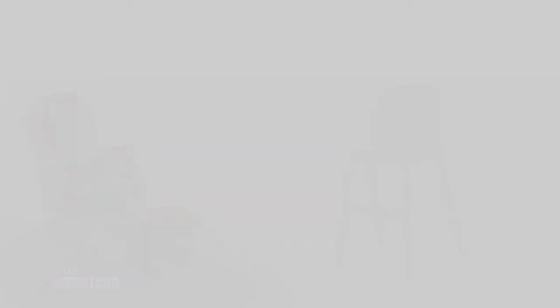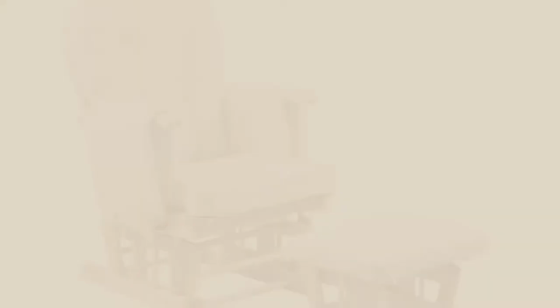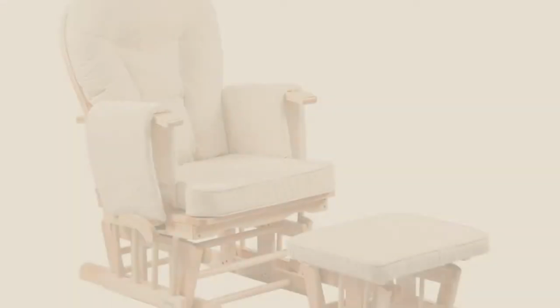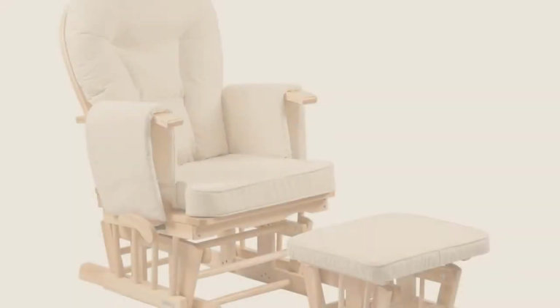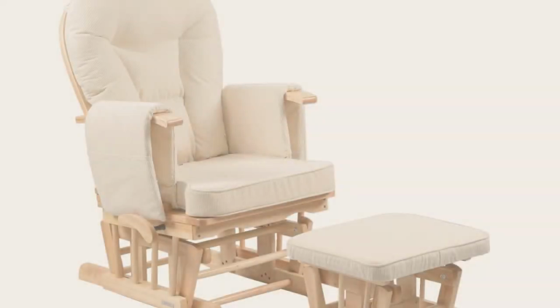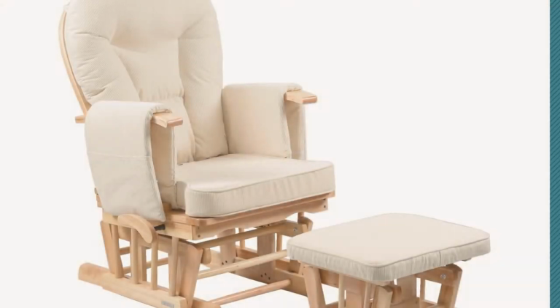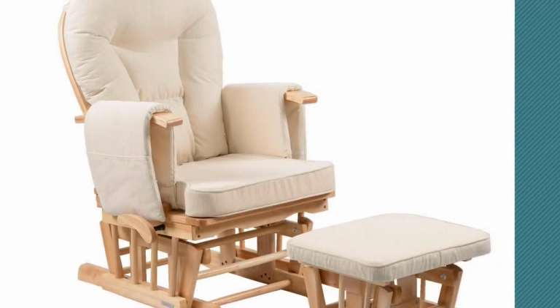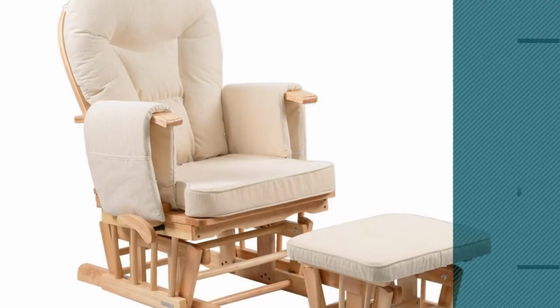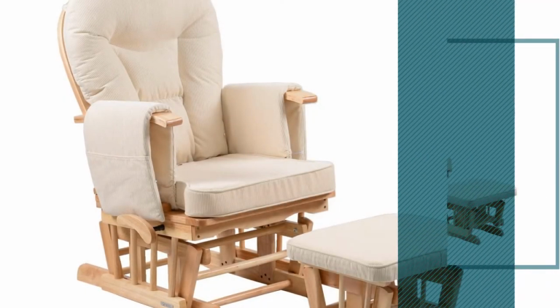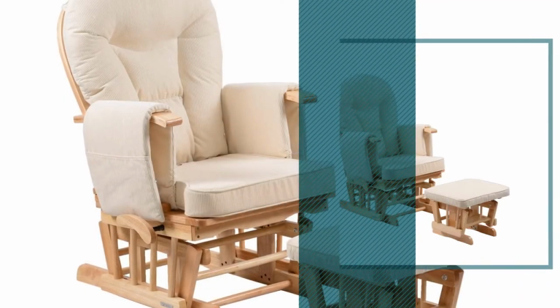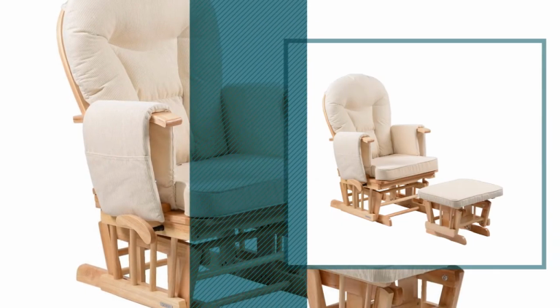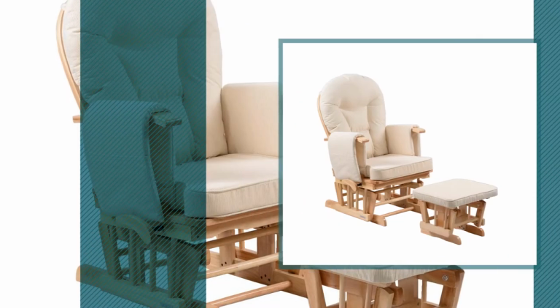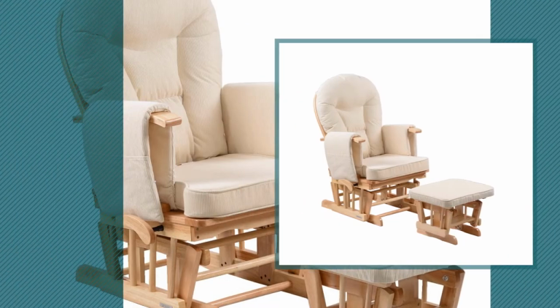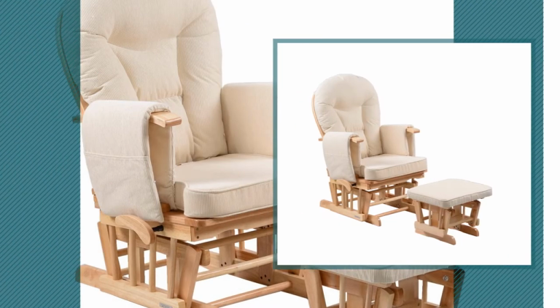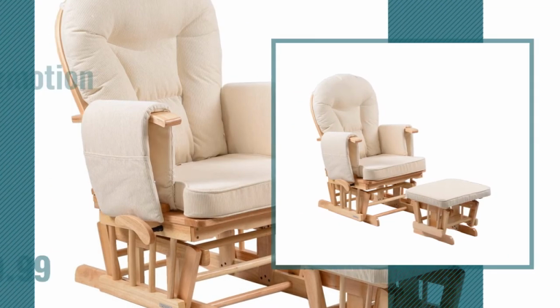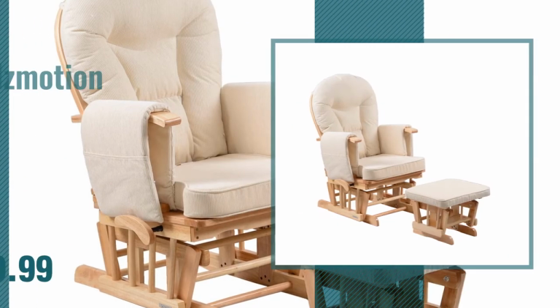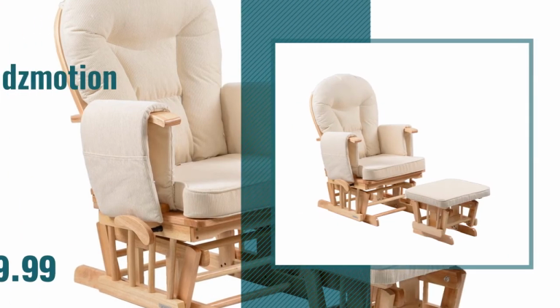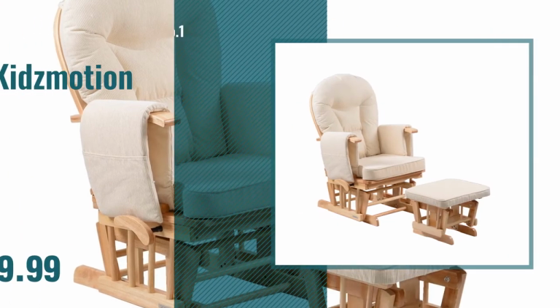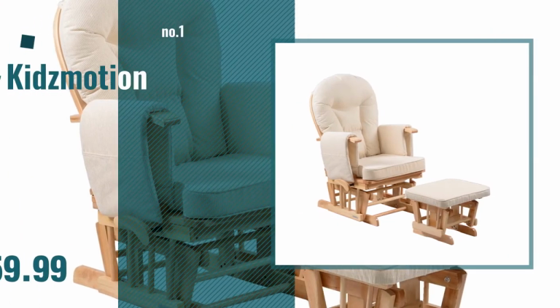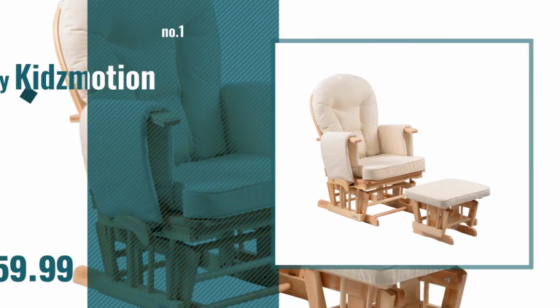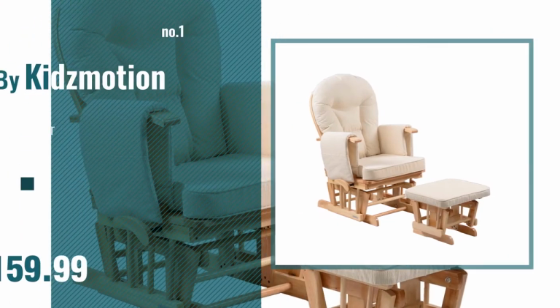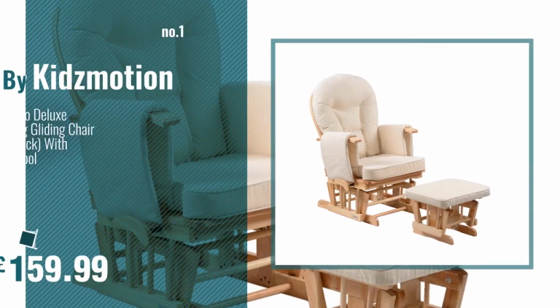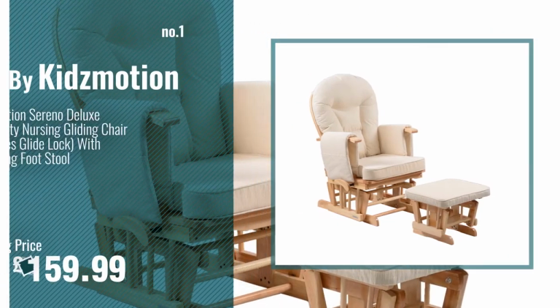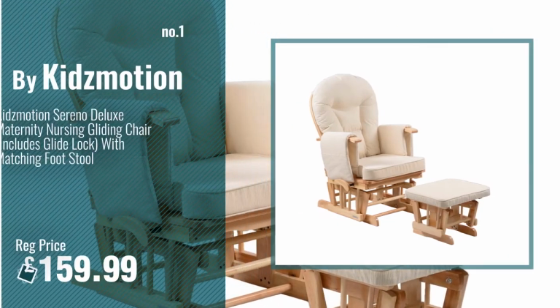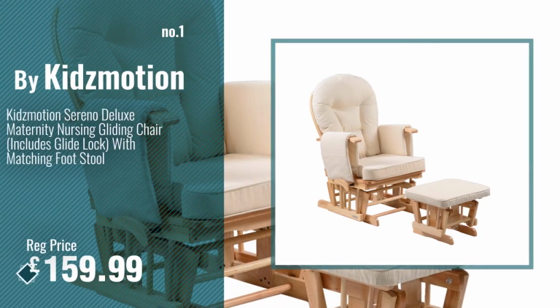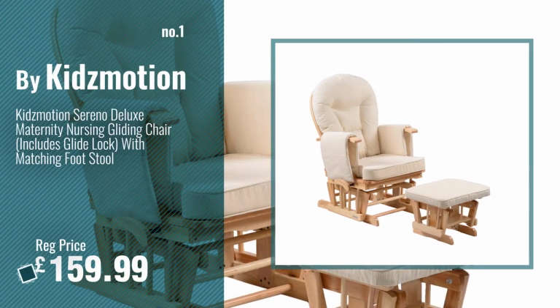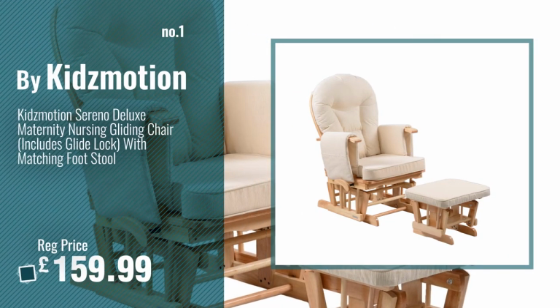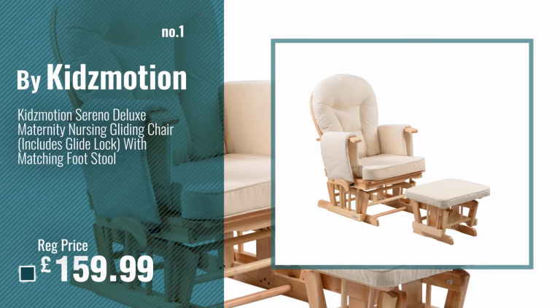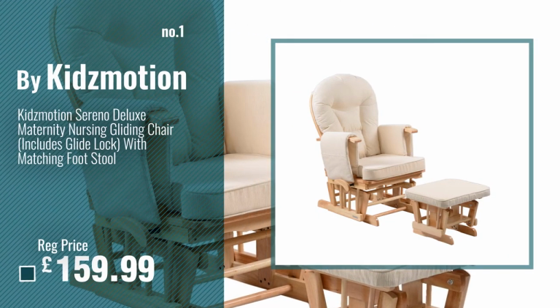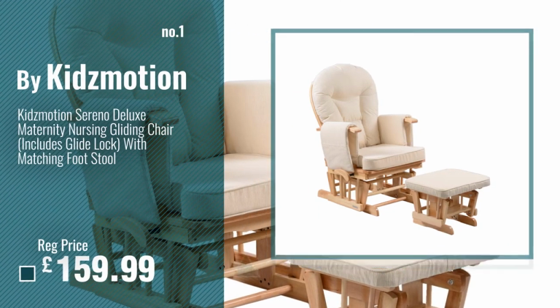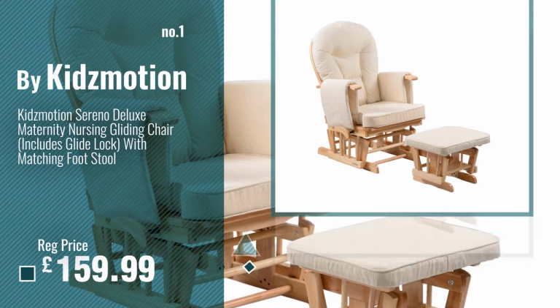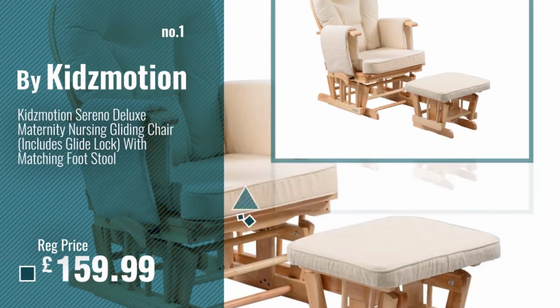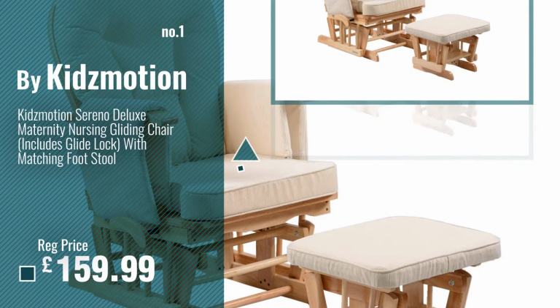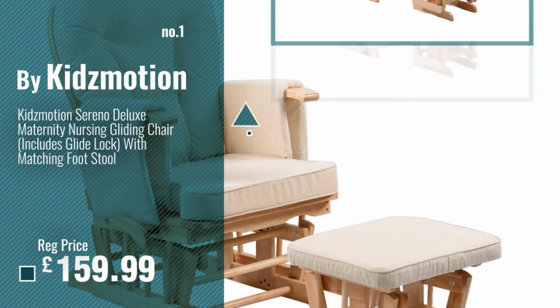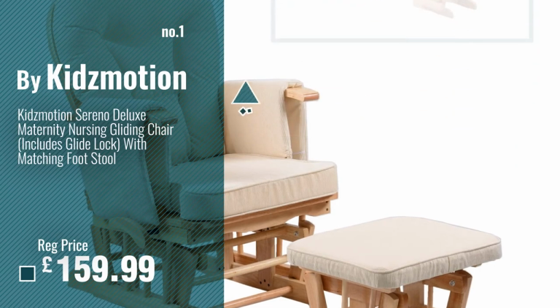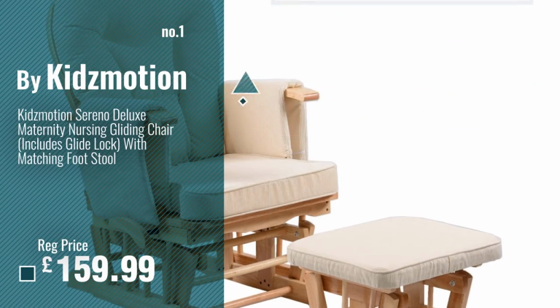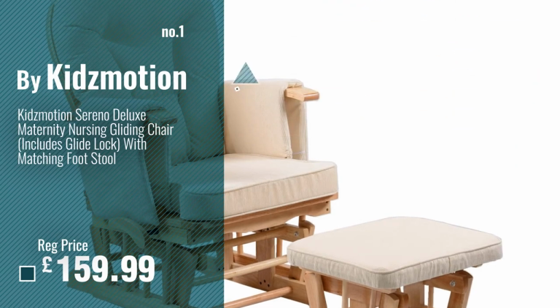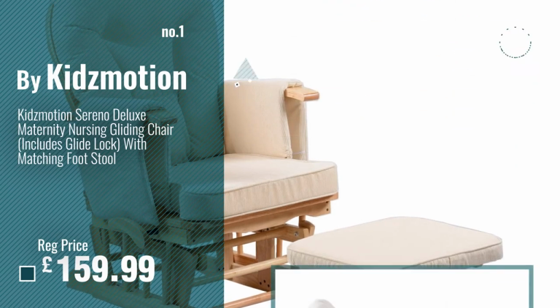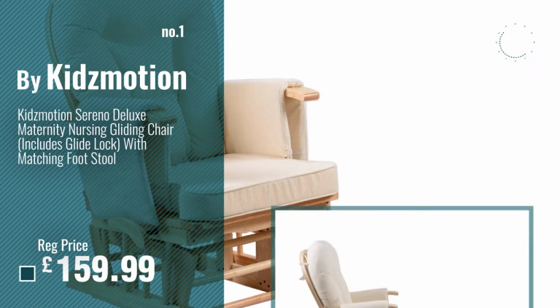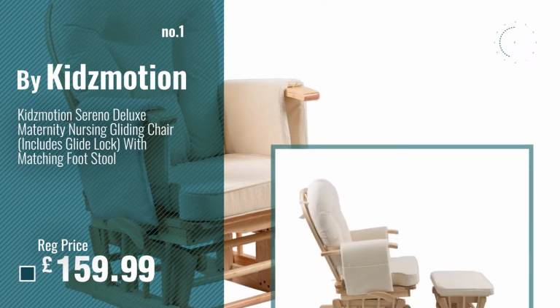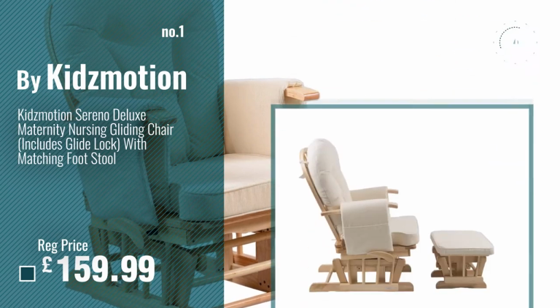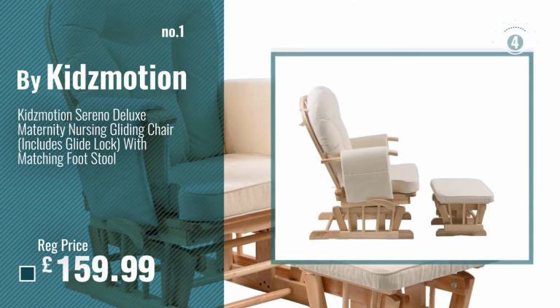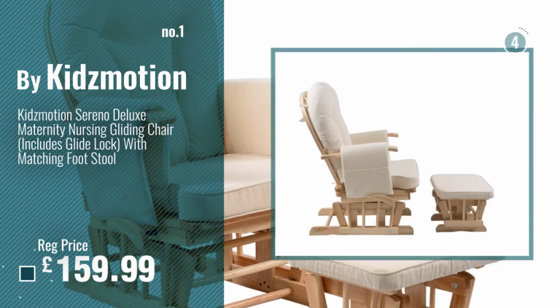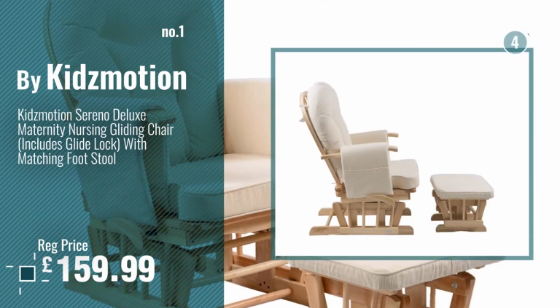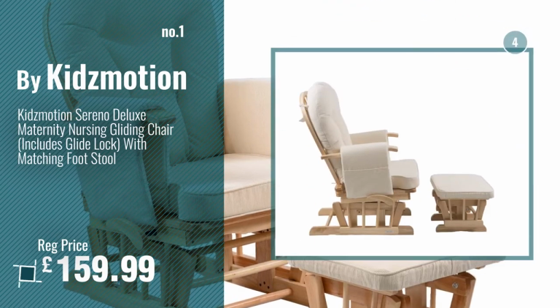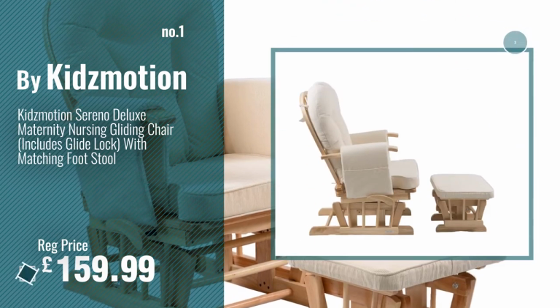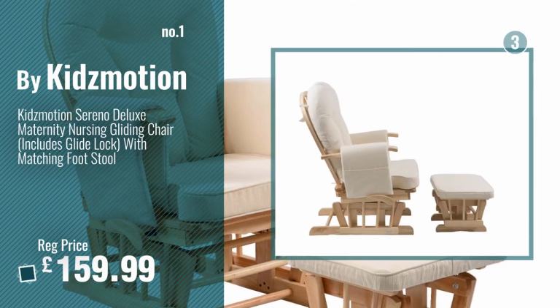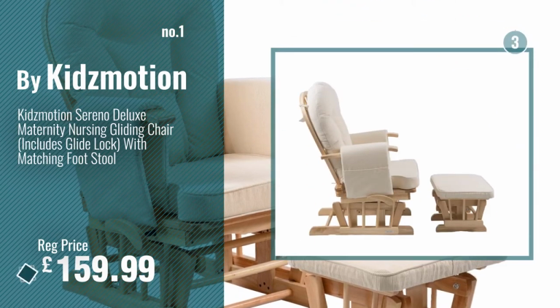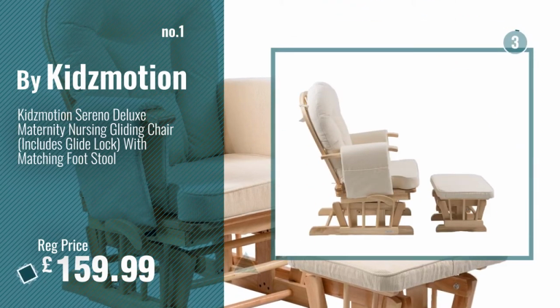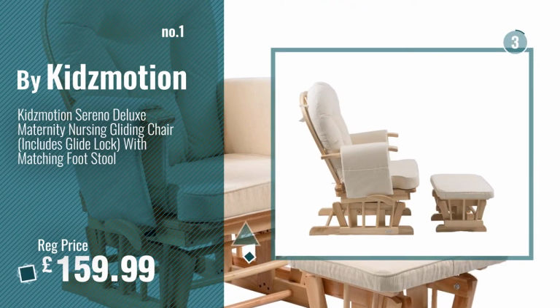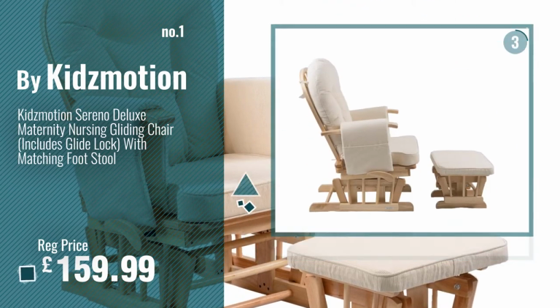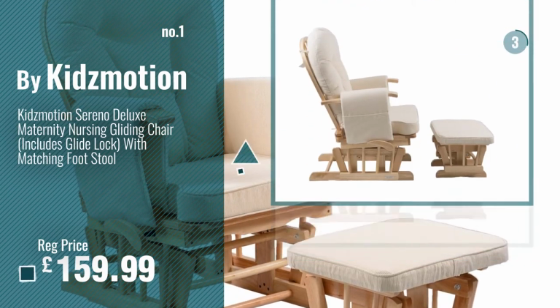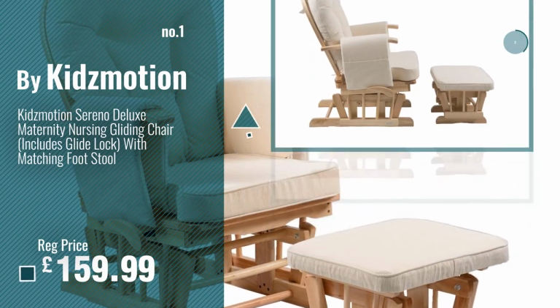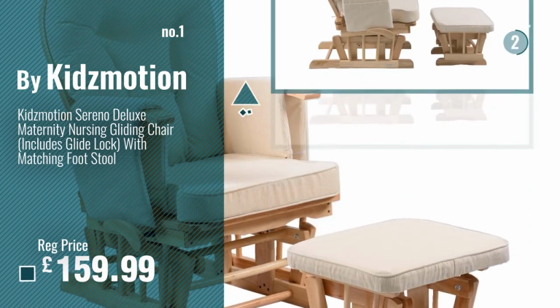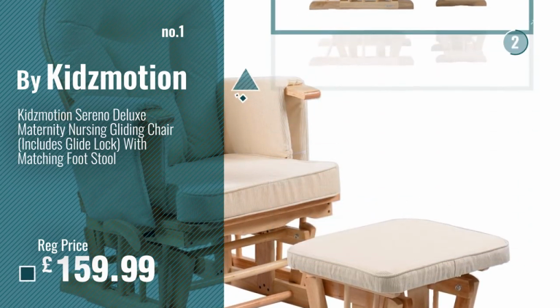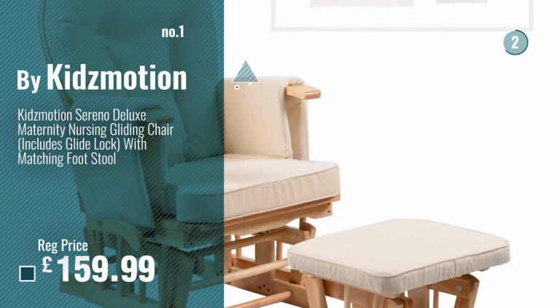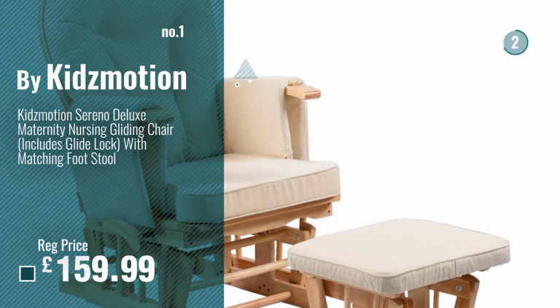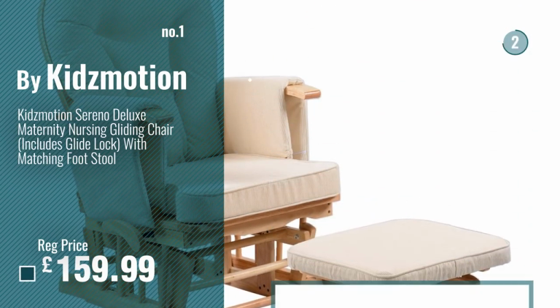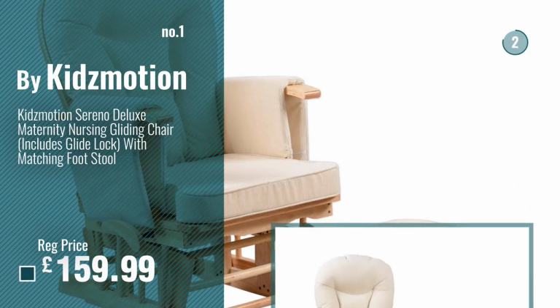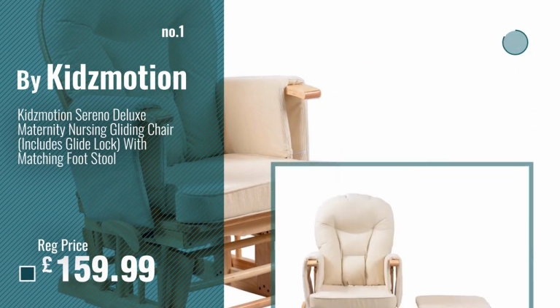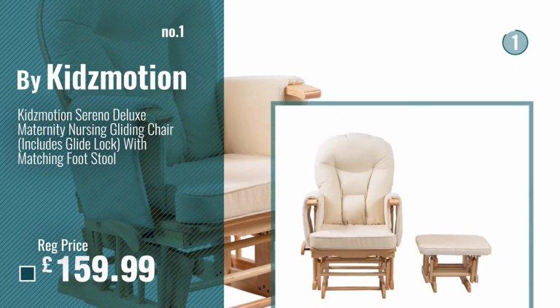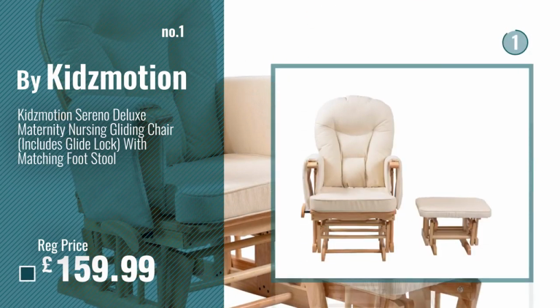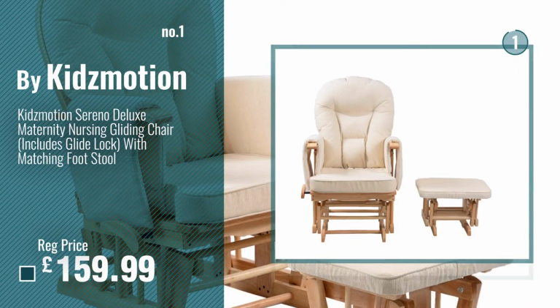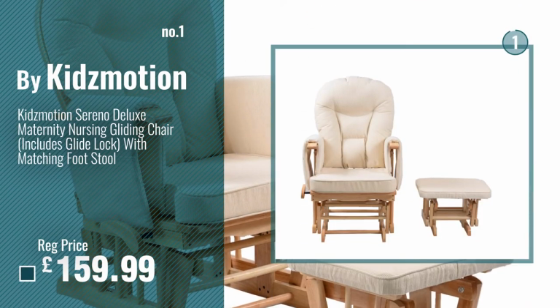Number 1. Best Seller by Kidsmotion. Watch this video. Choose your favorite.